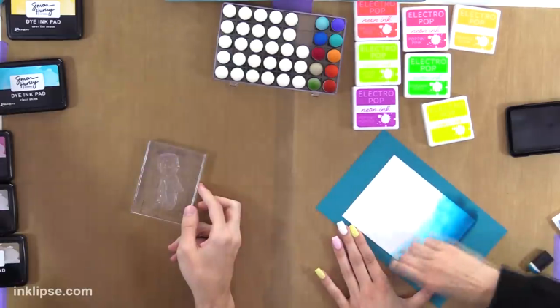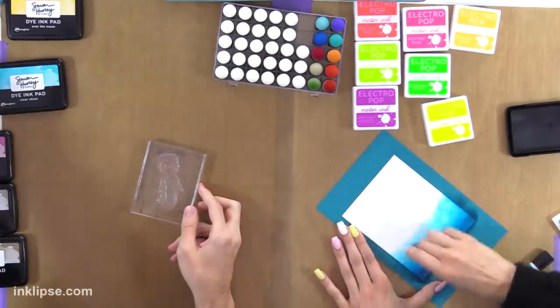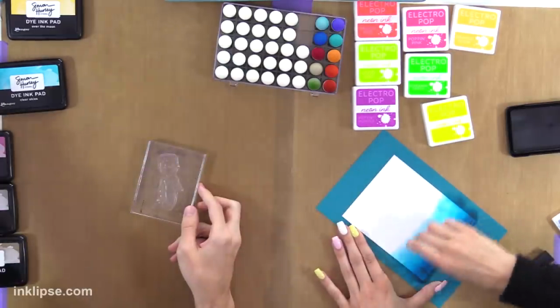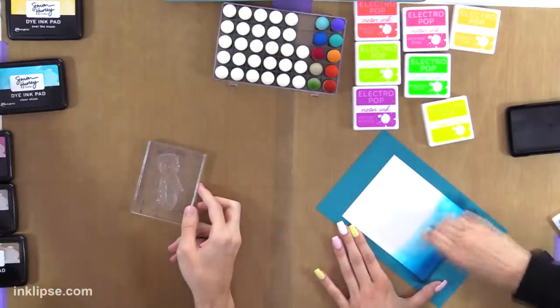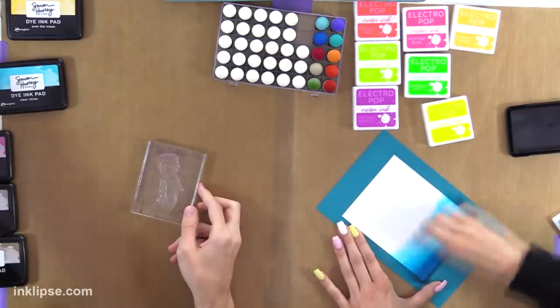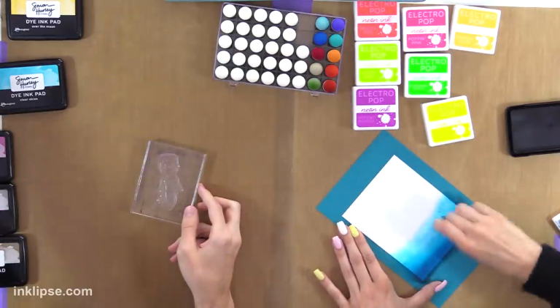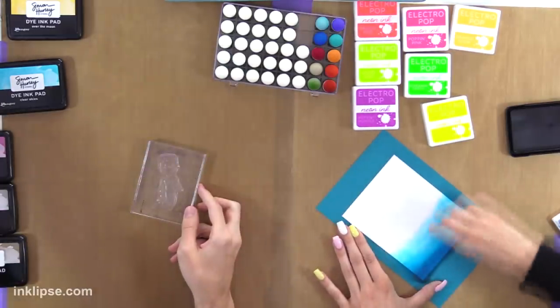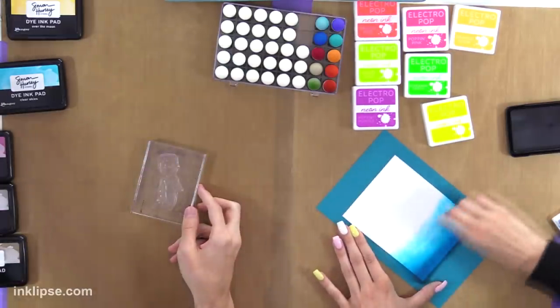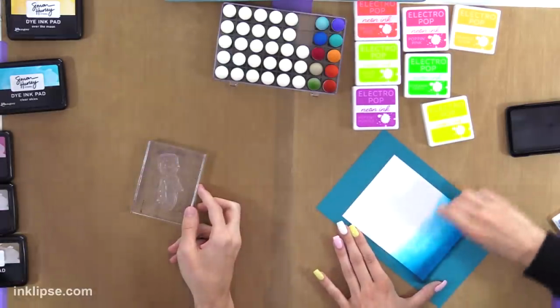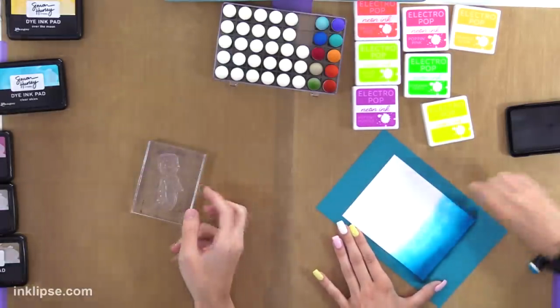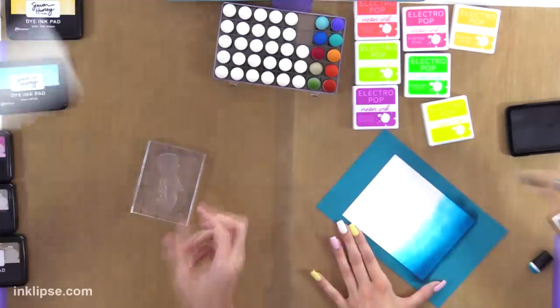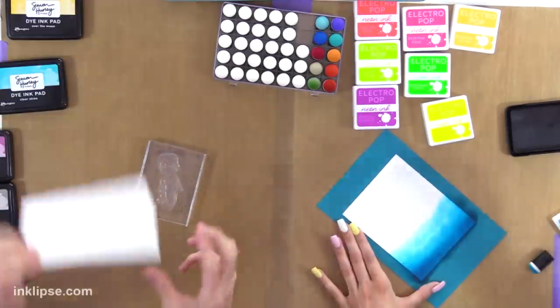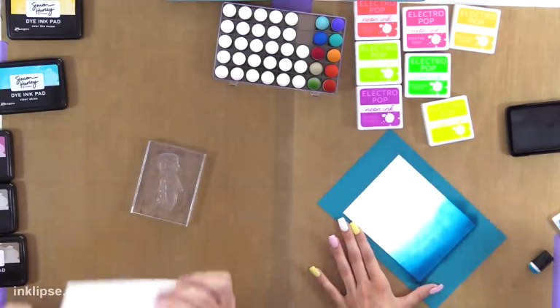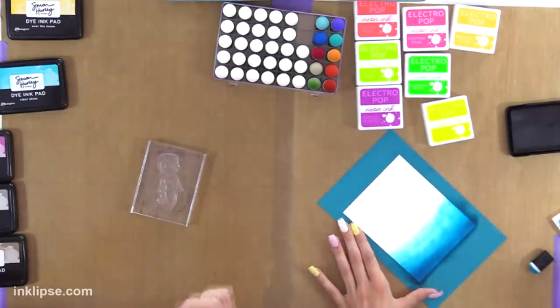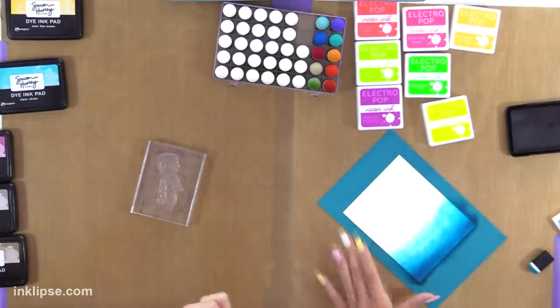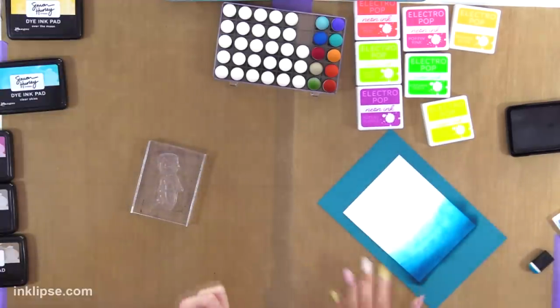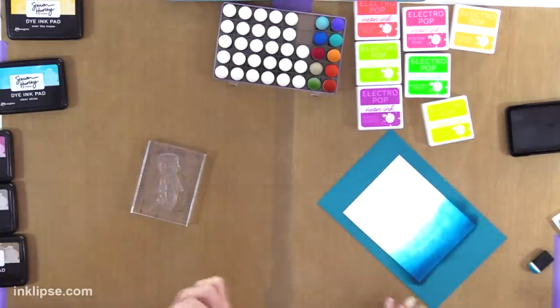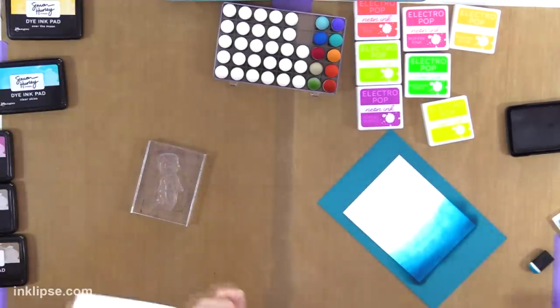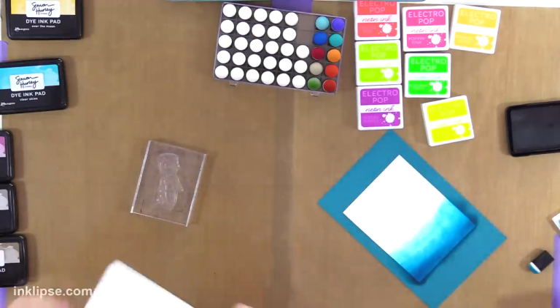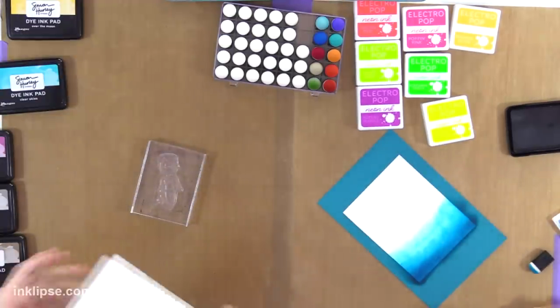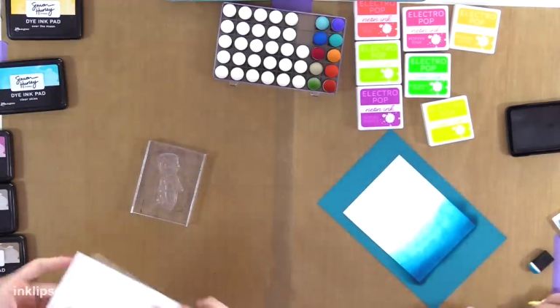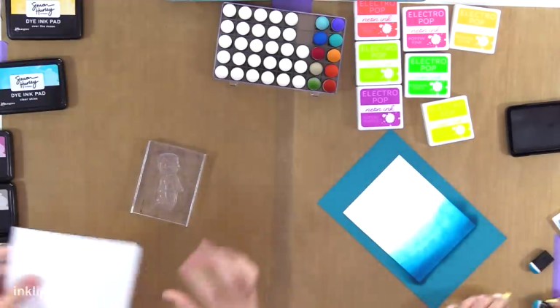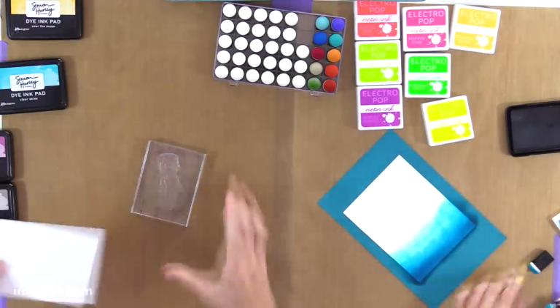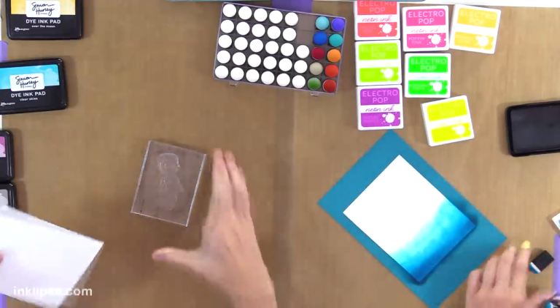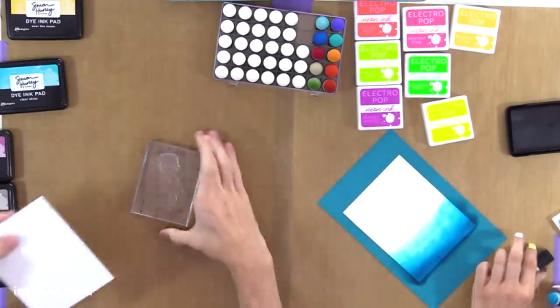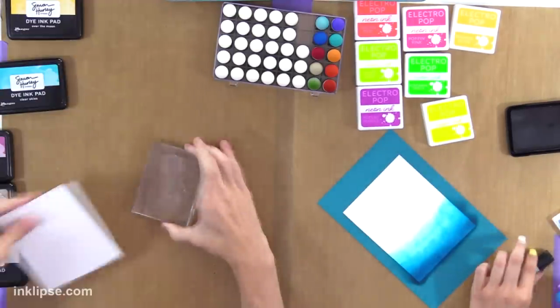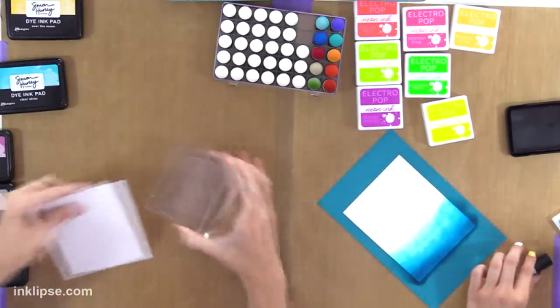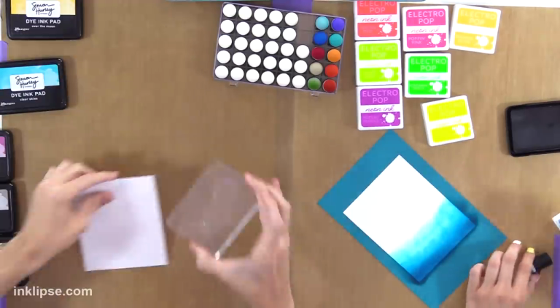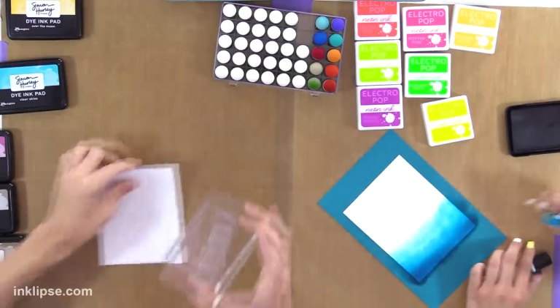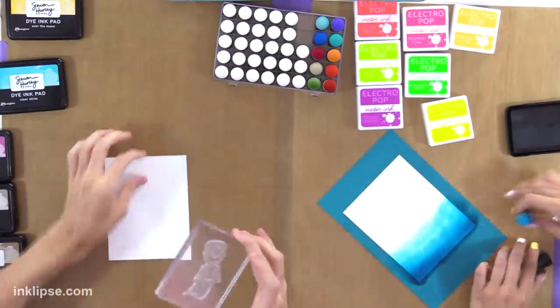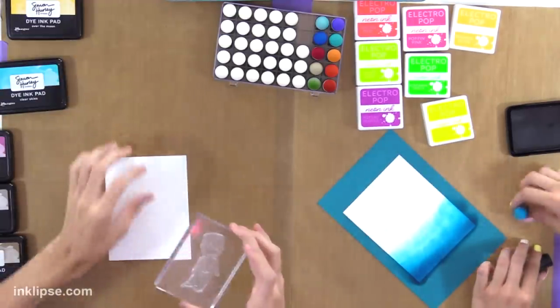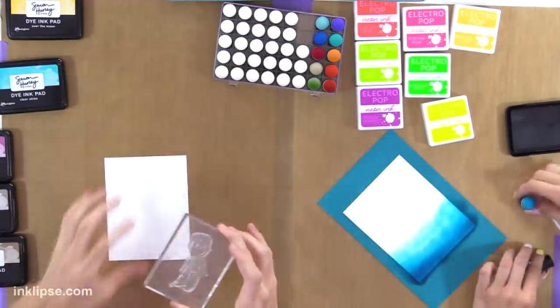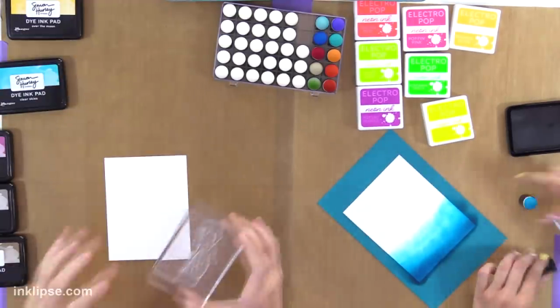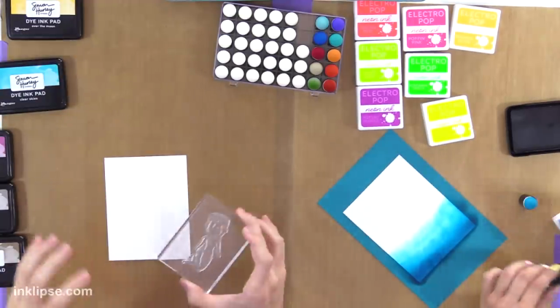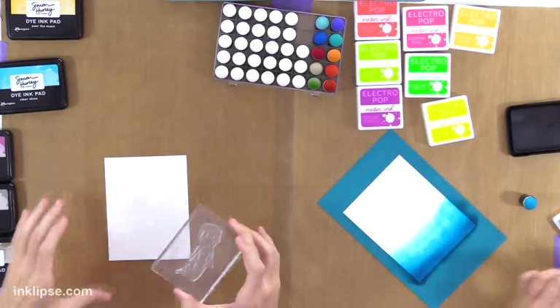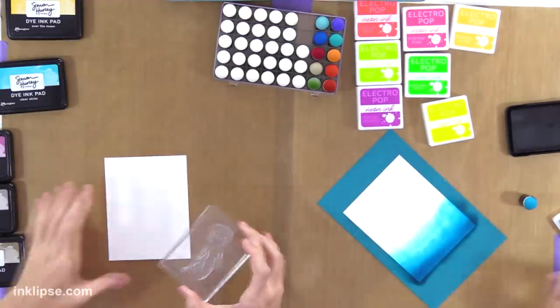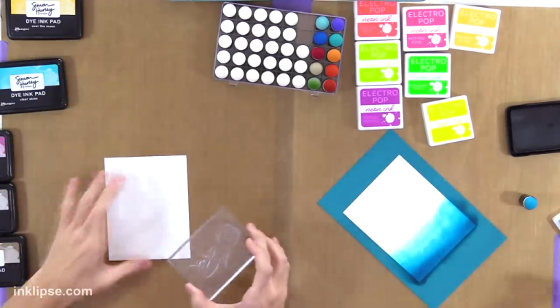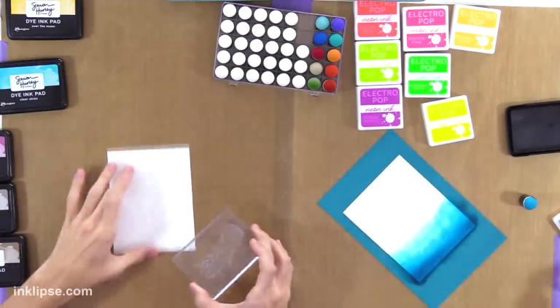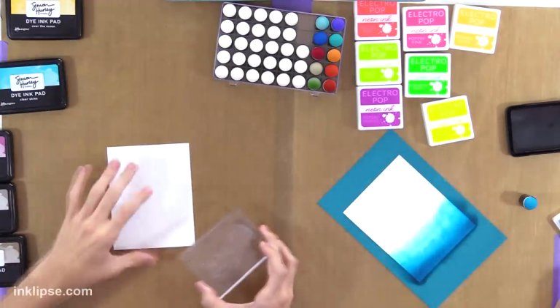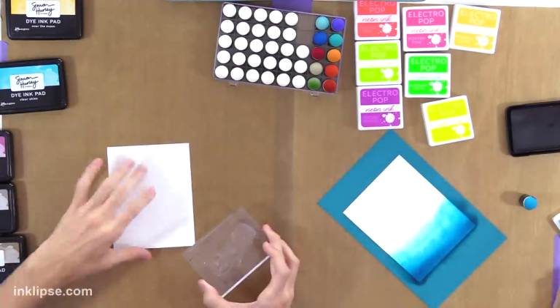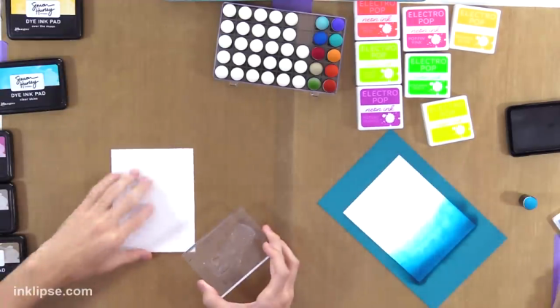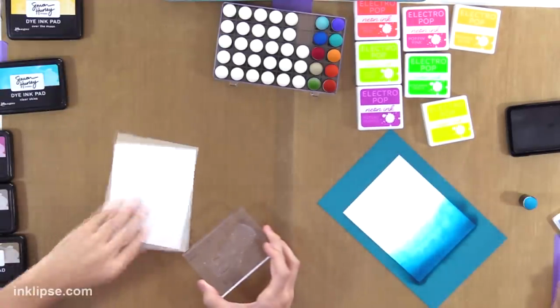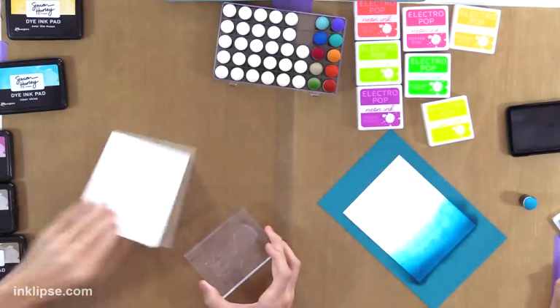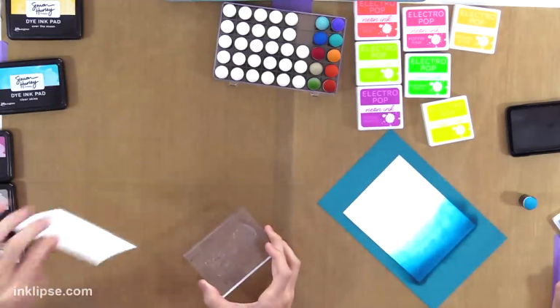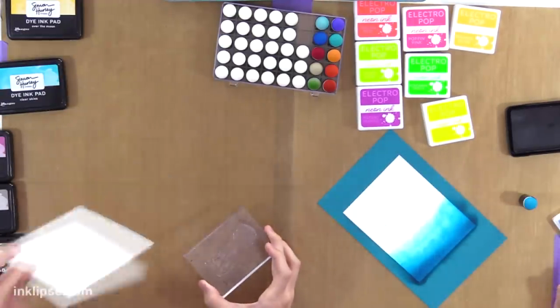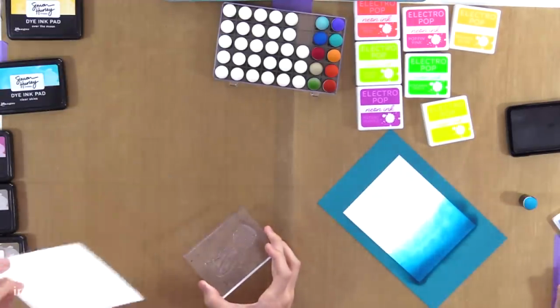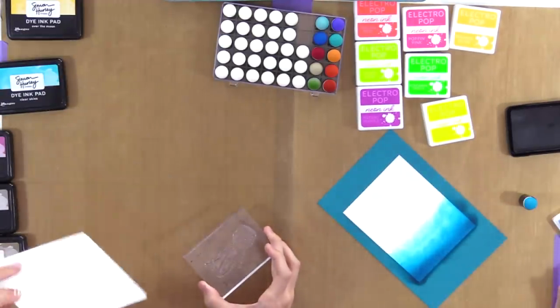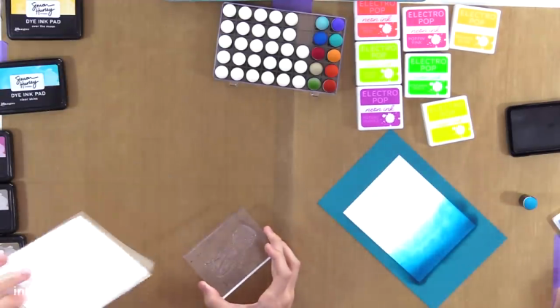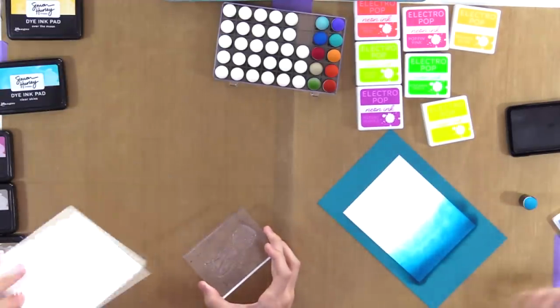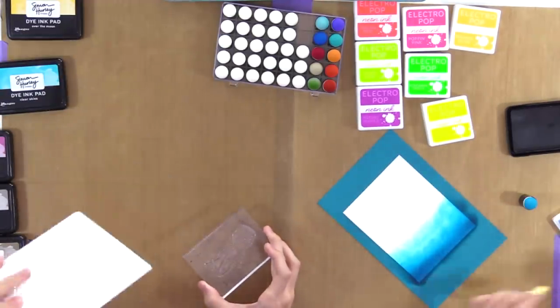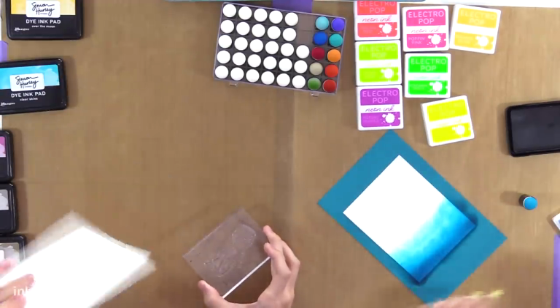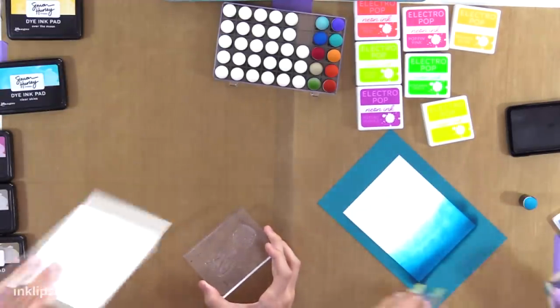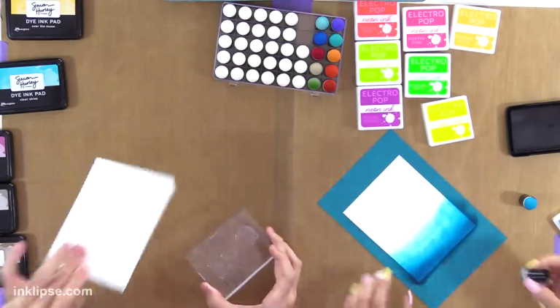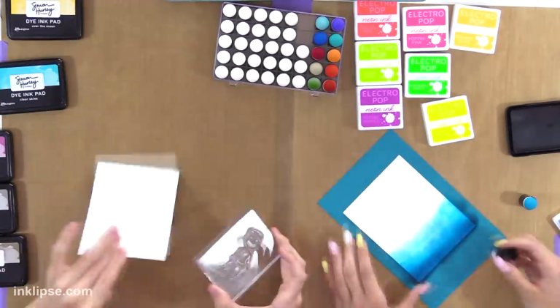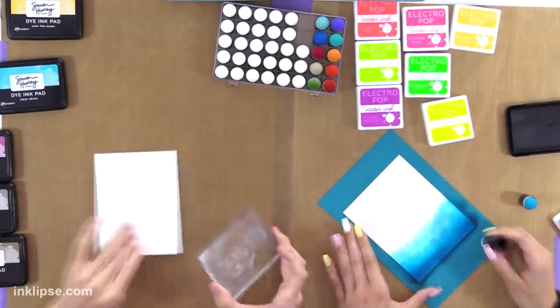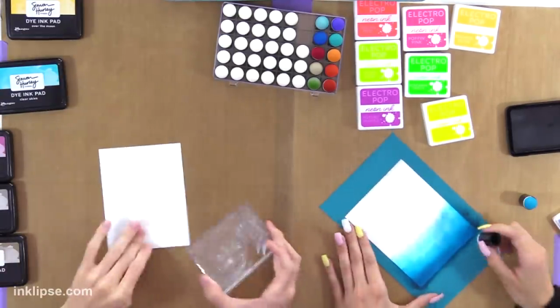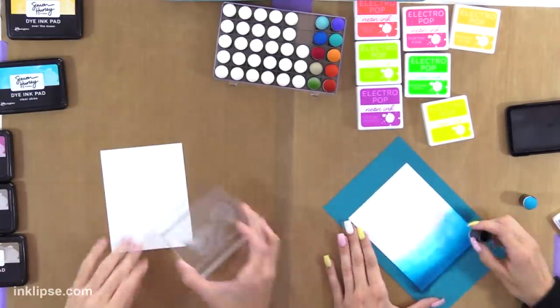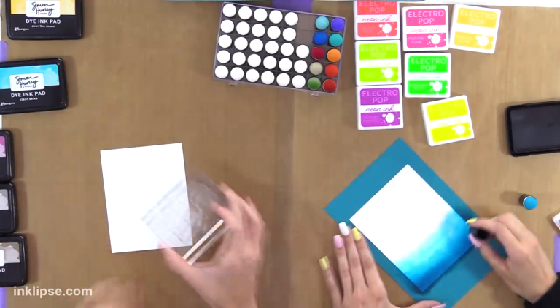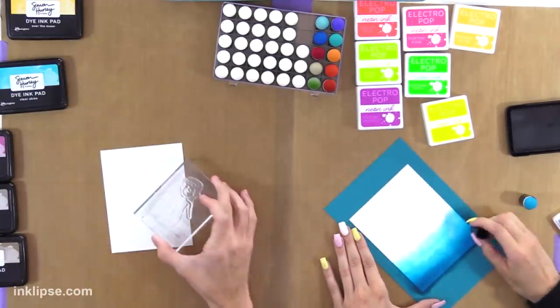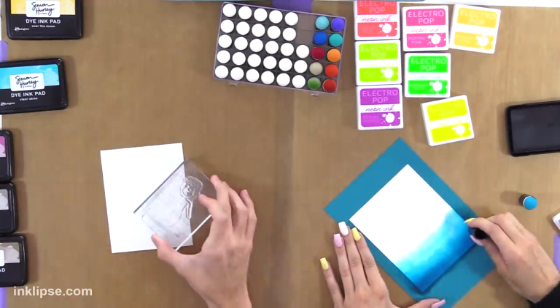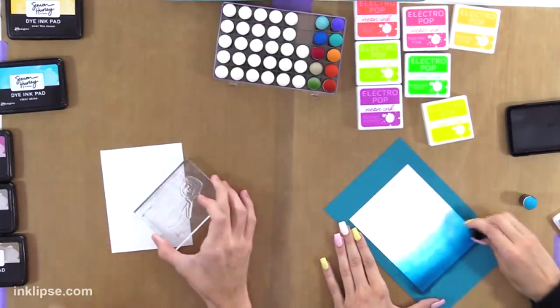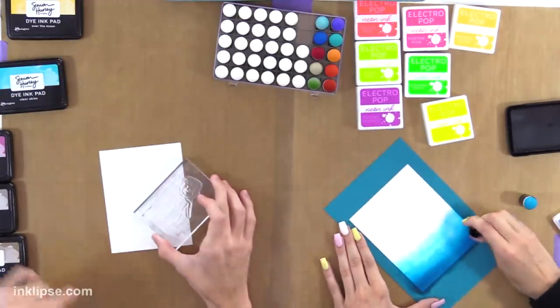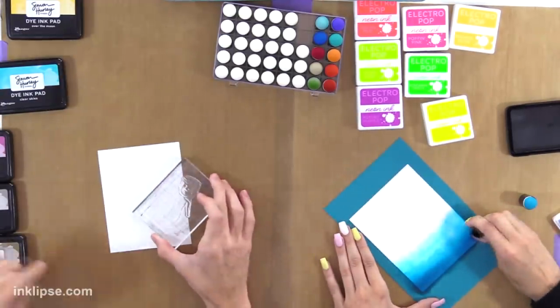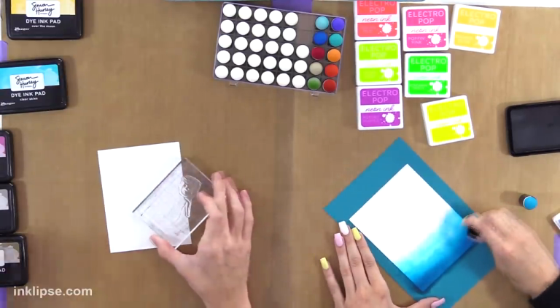For this I'm going to use watercolor cardstock because I find that it takes the inks the best, and I'll use the smooth side so I can do some stamping on it.